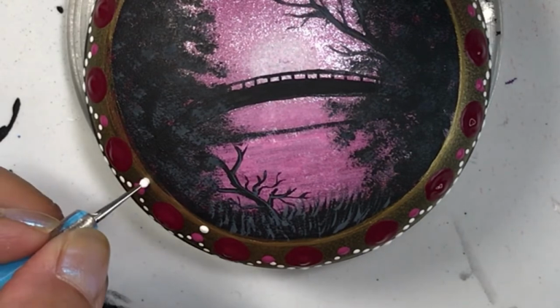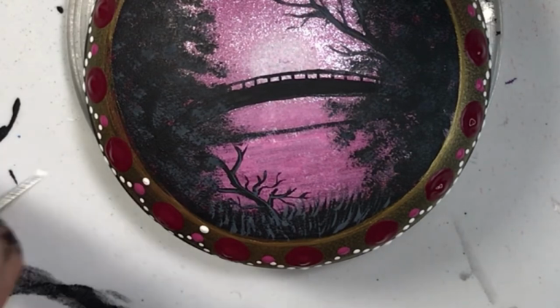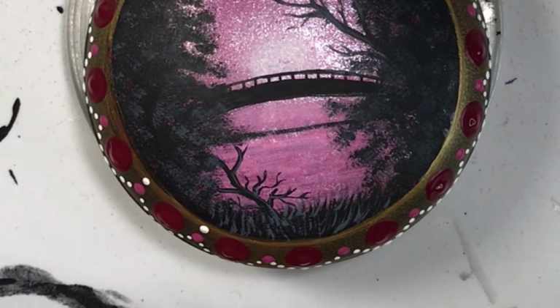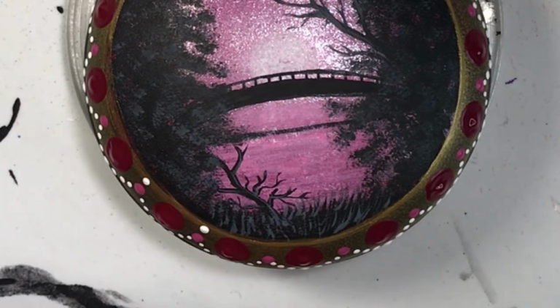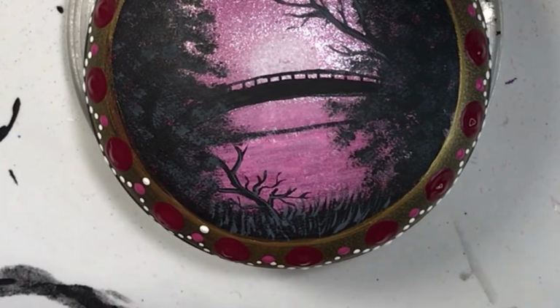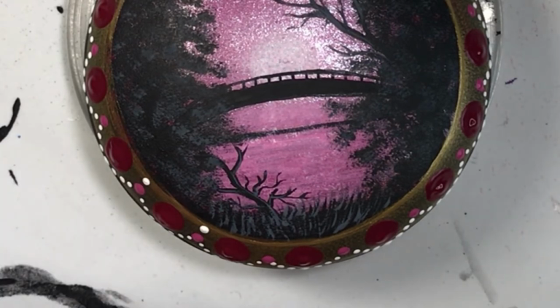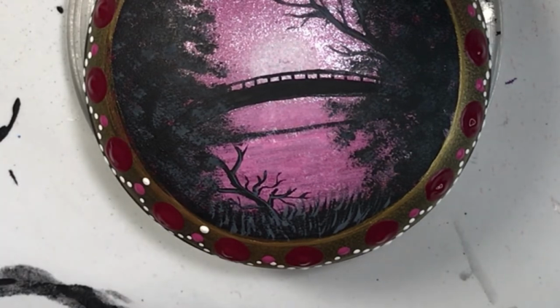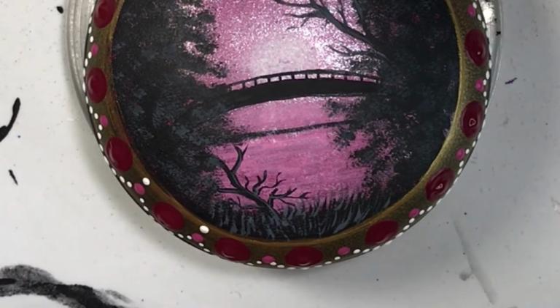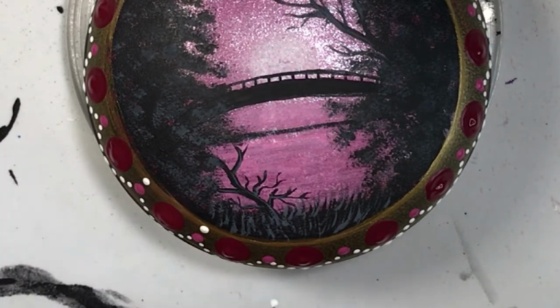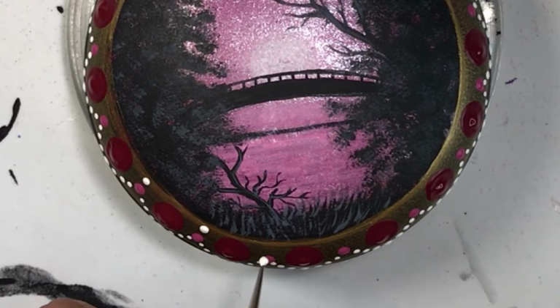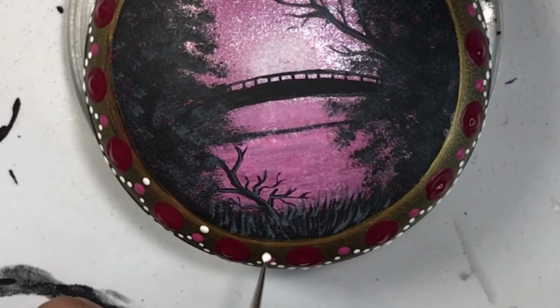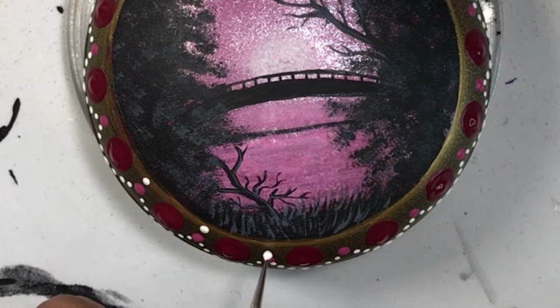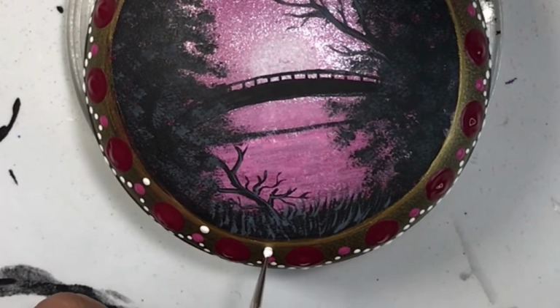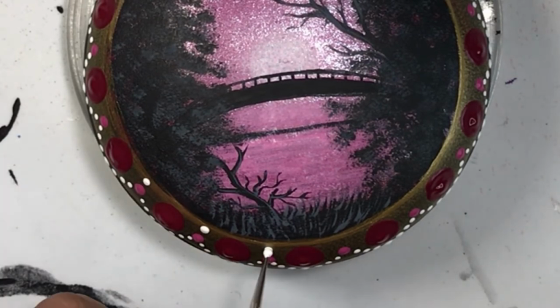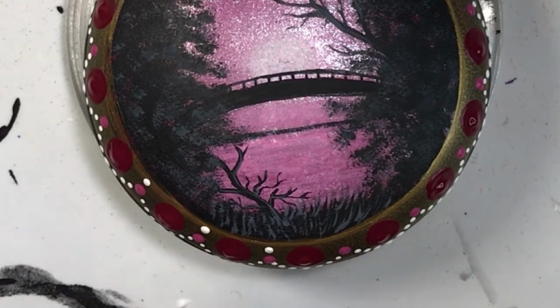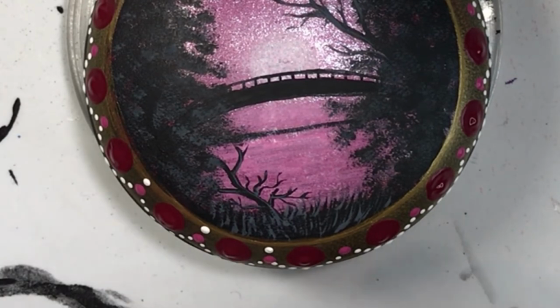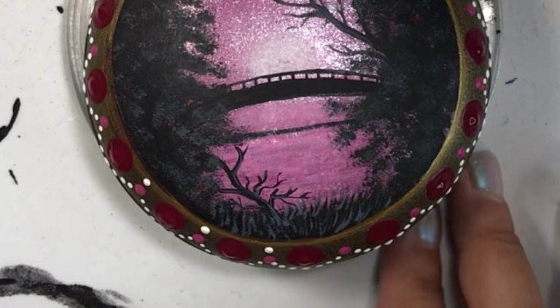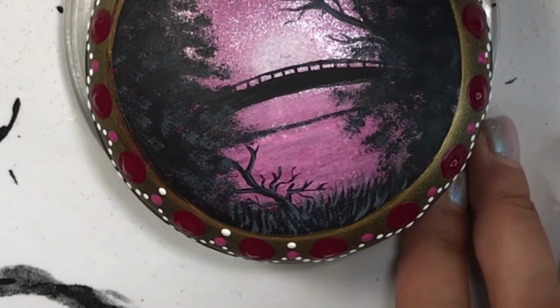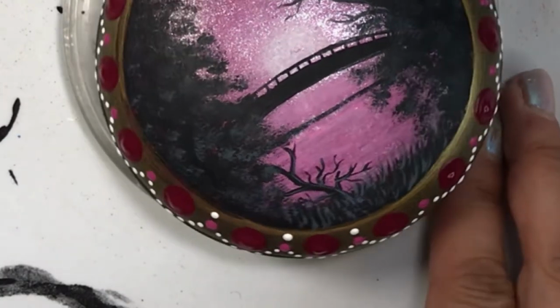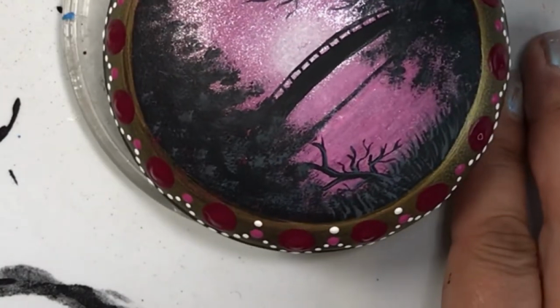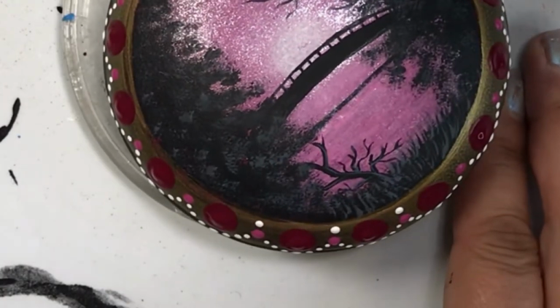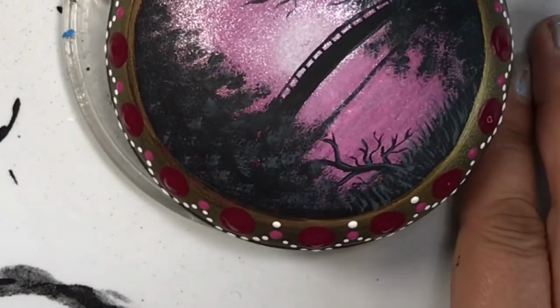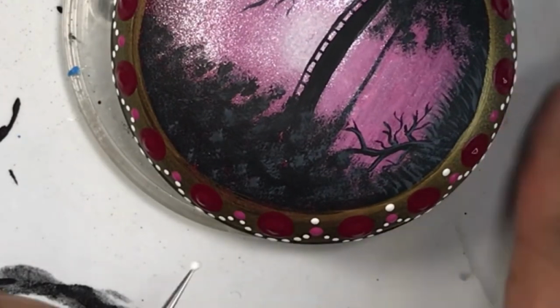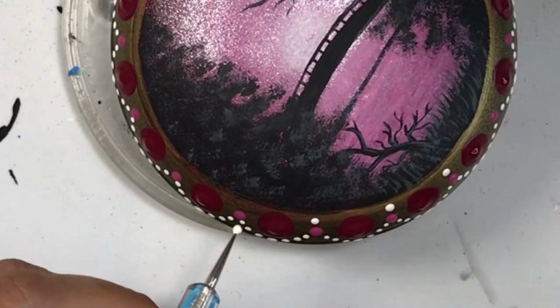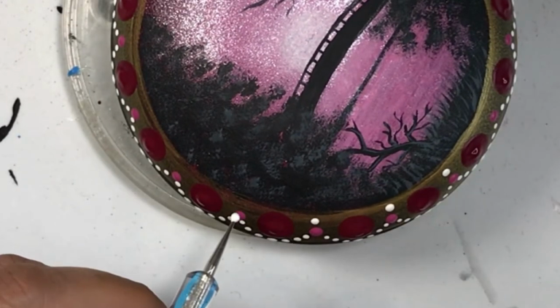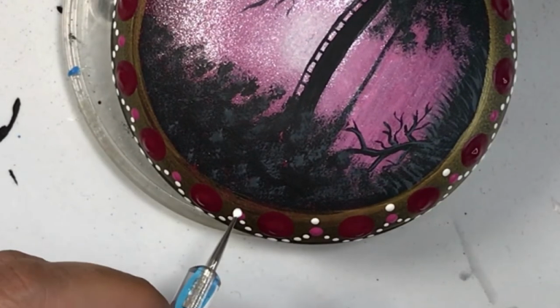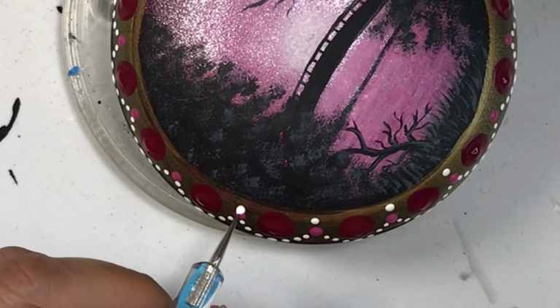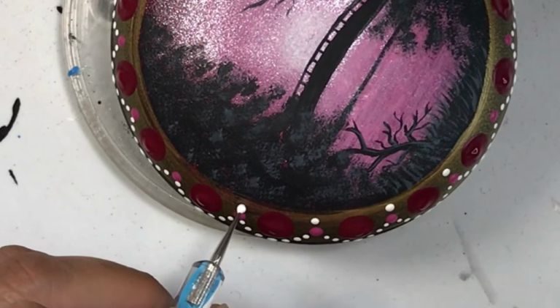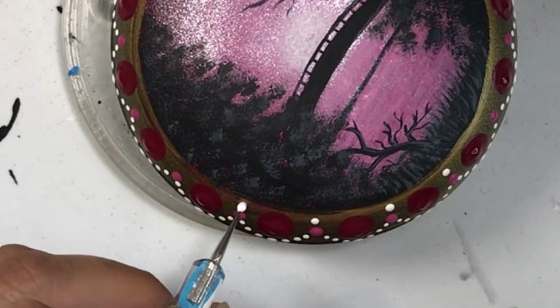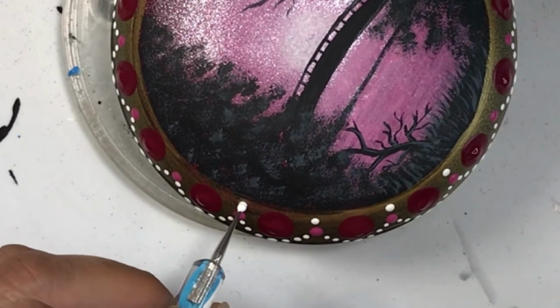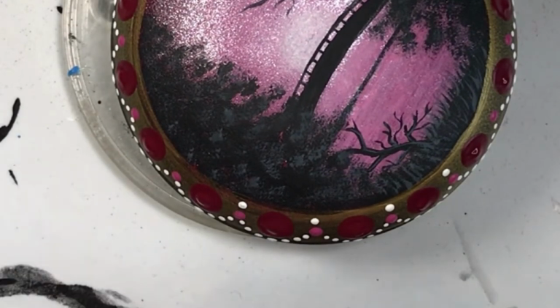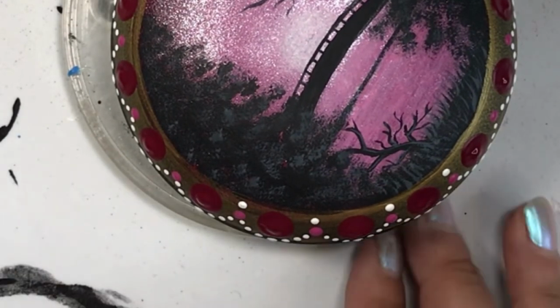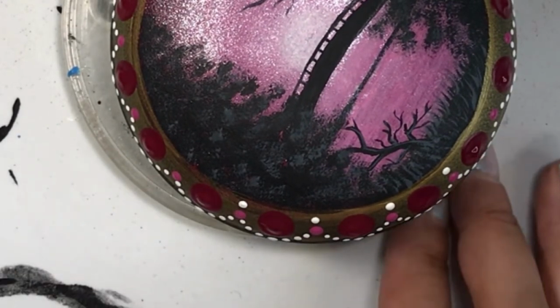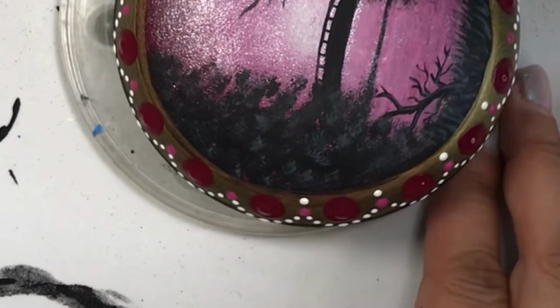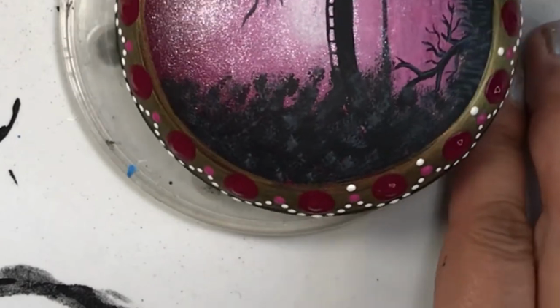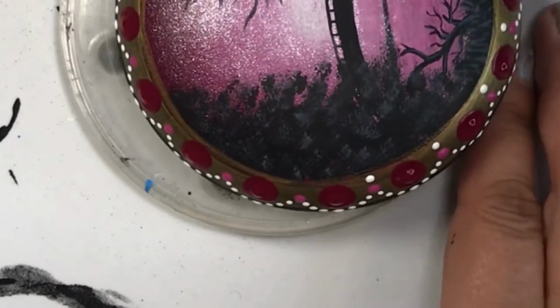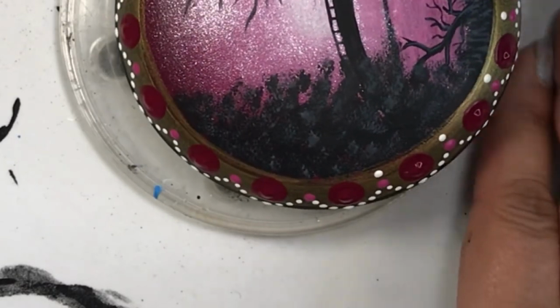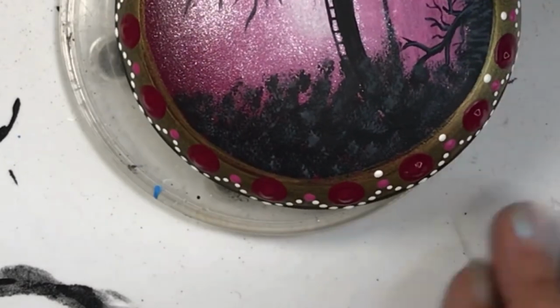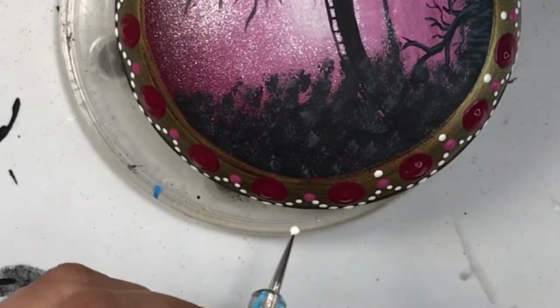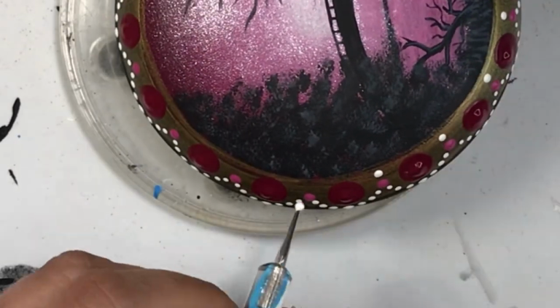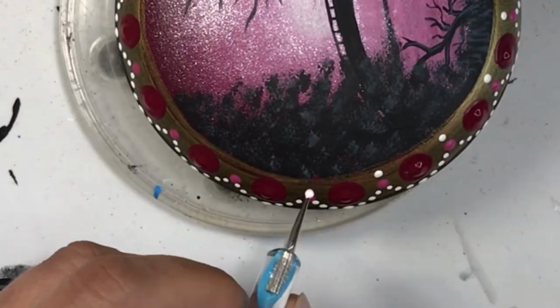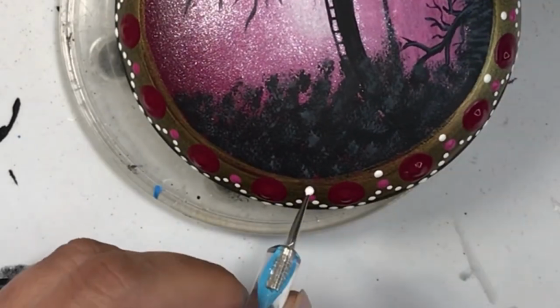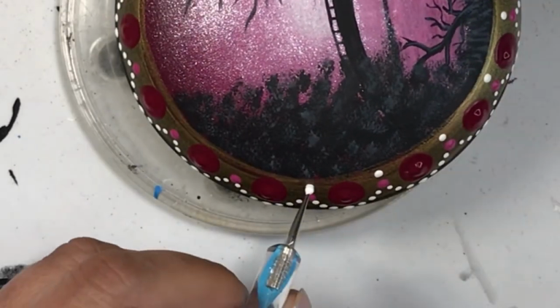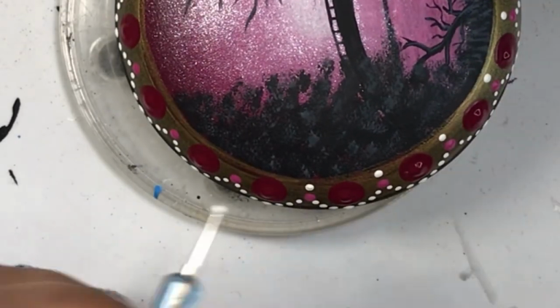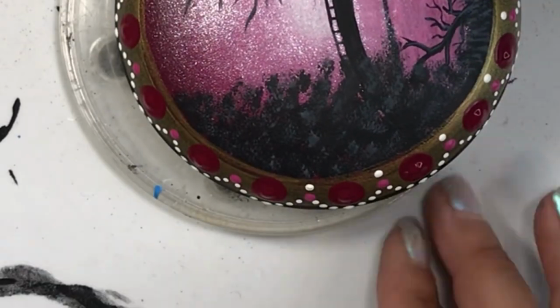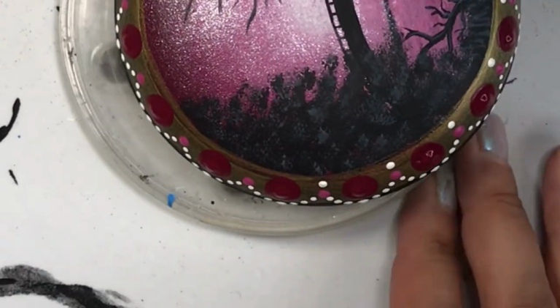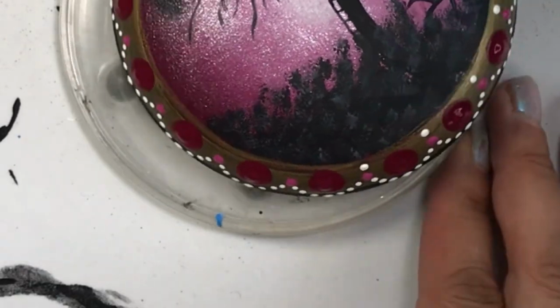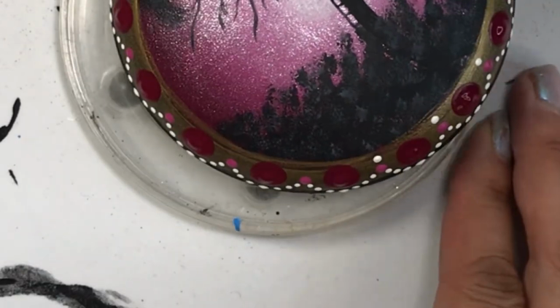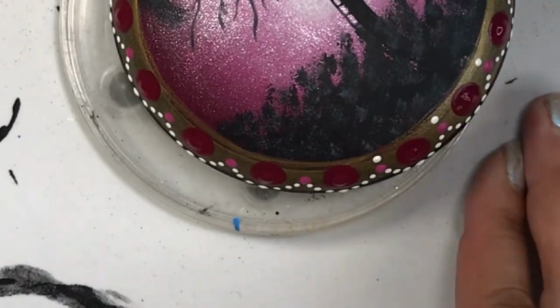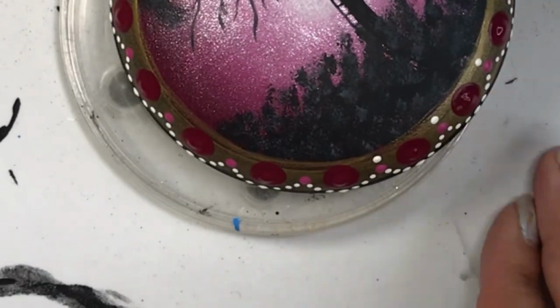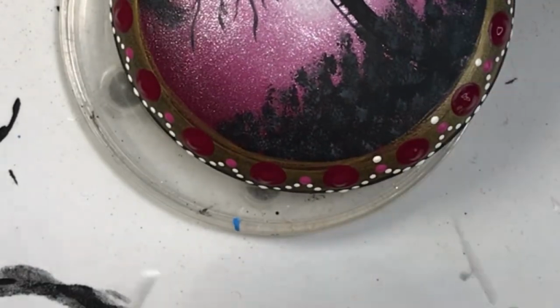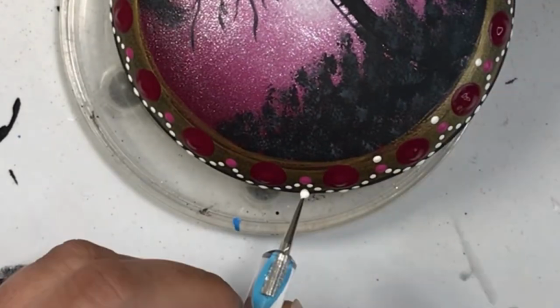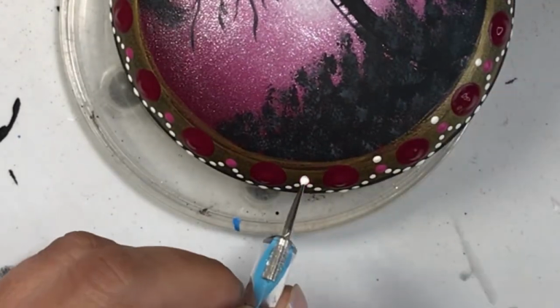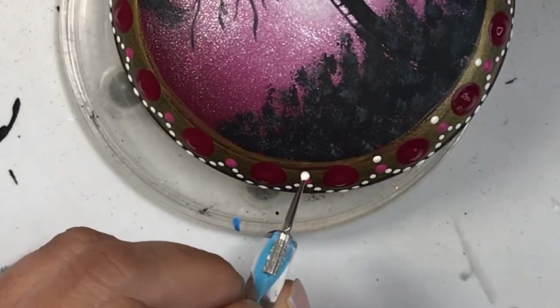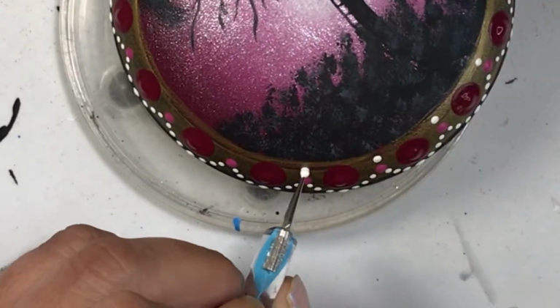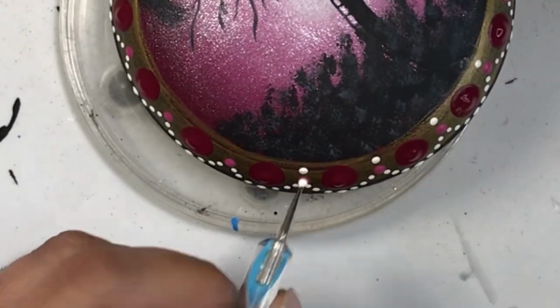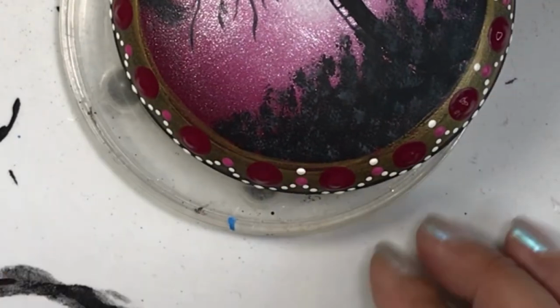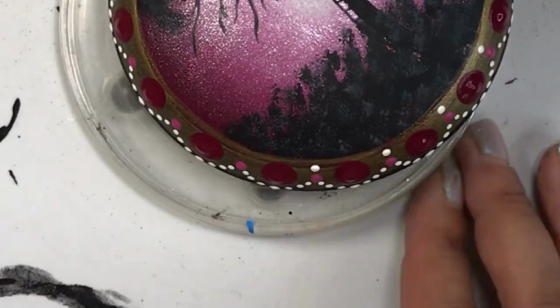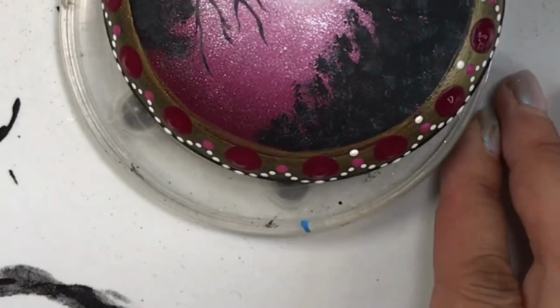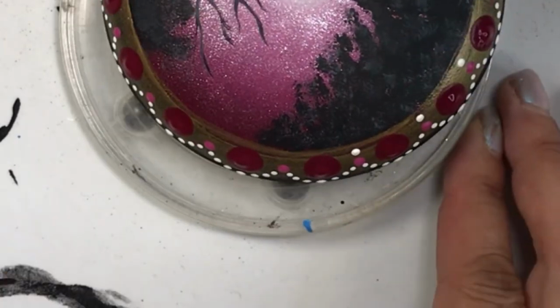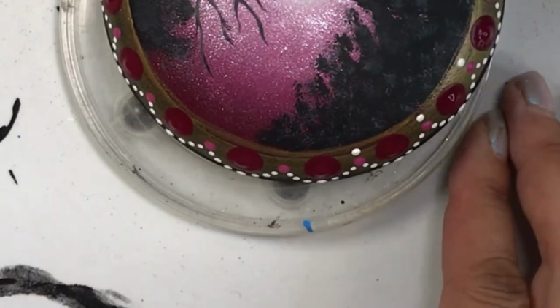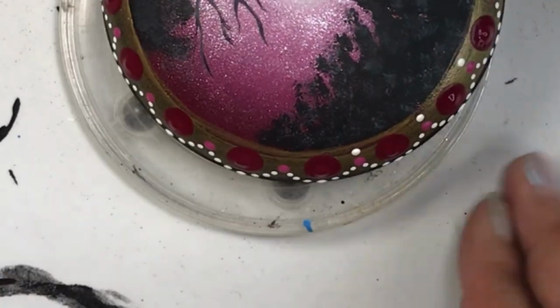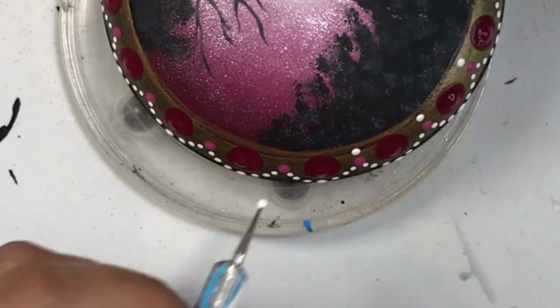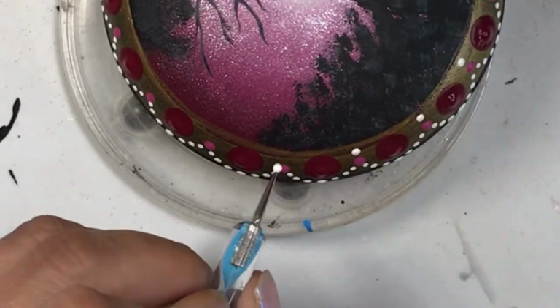It's a very simple technique that just gives this elegance to the piece. I did this all the way around and then I did a top dot of white on top of the pink ones just to finish it off. Remember folks, life is what you make it — so get creative!